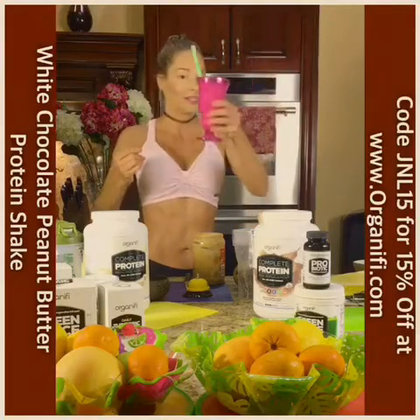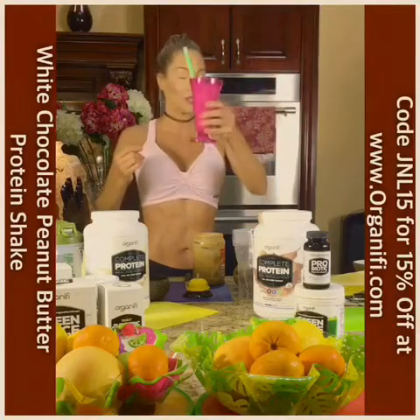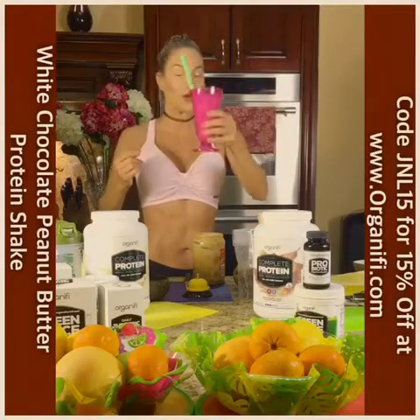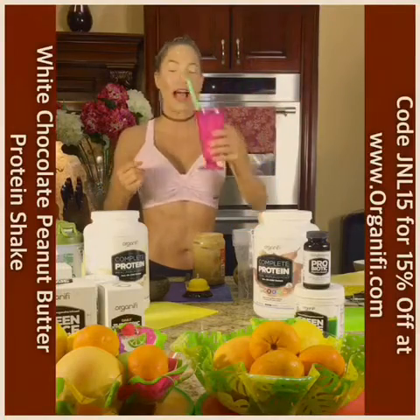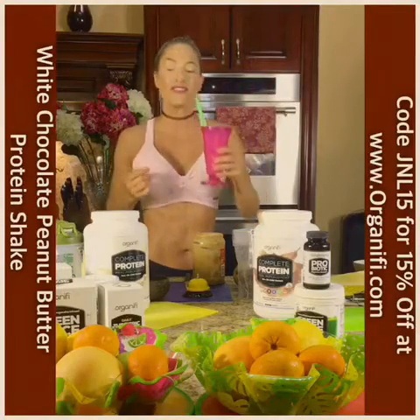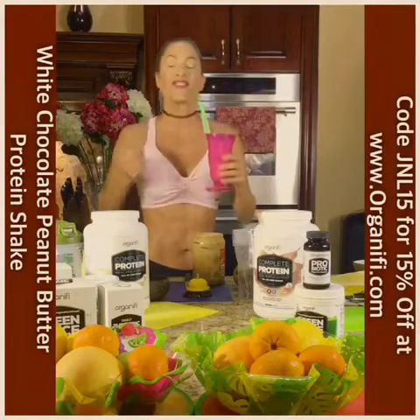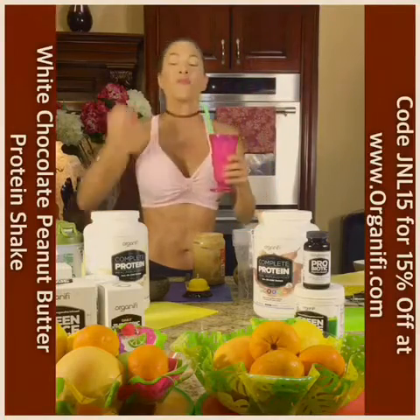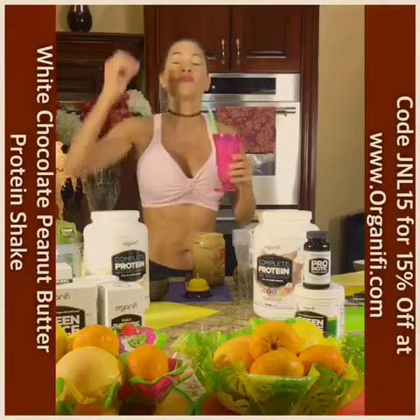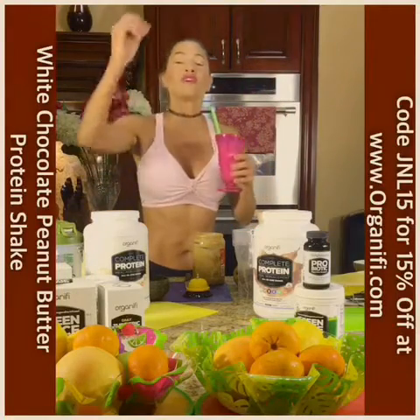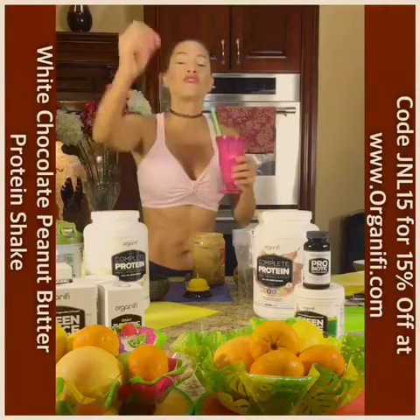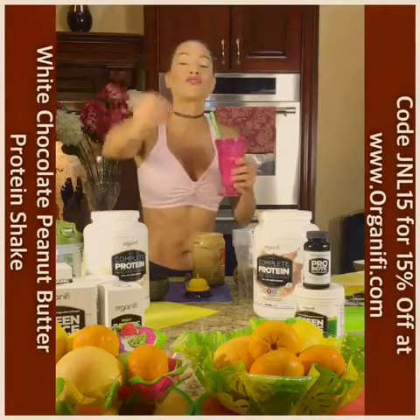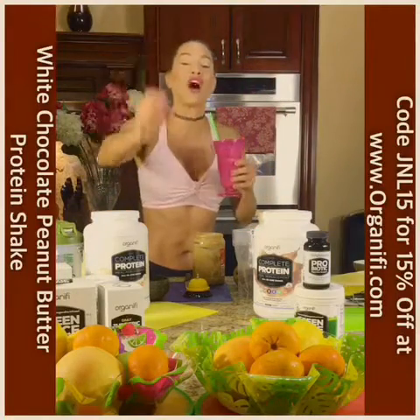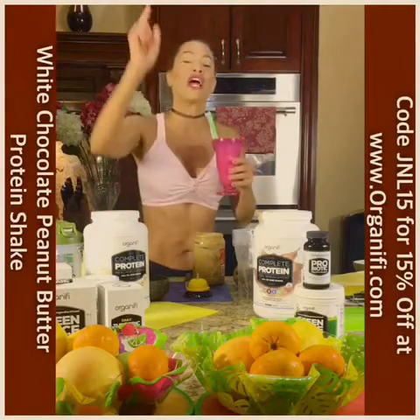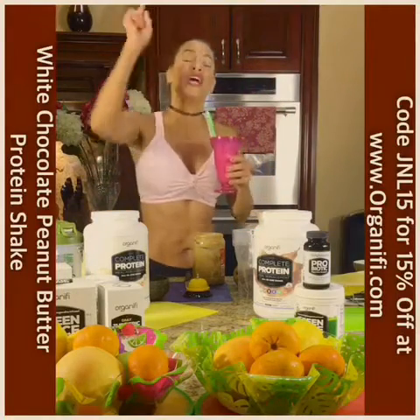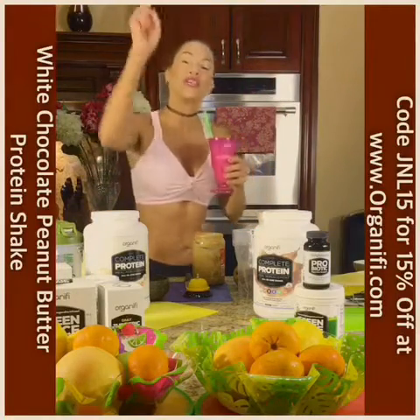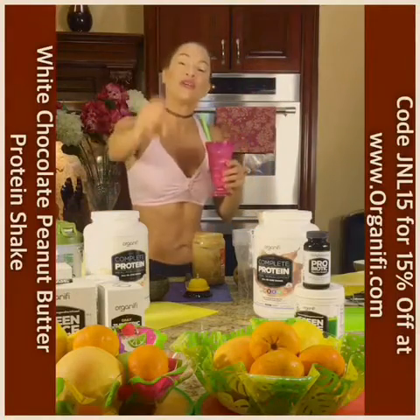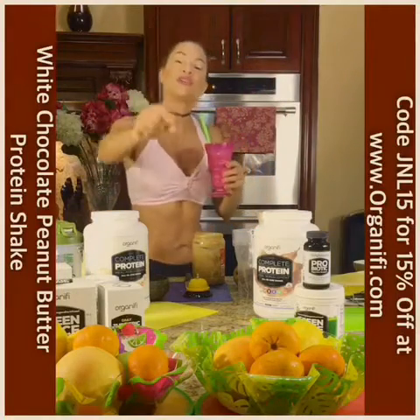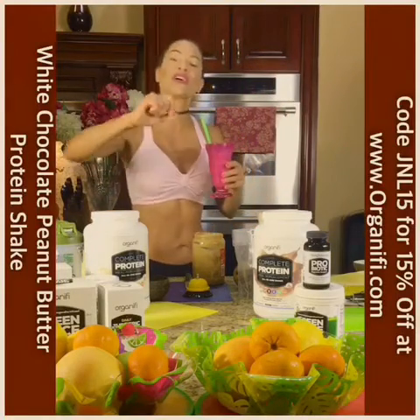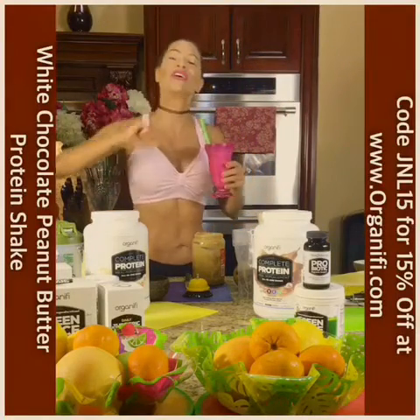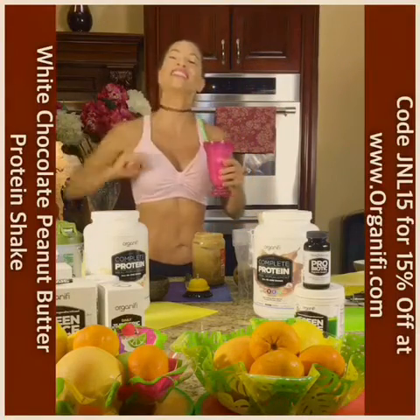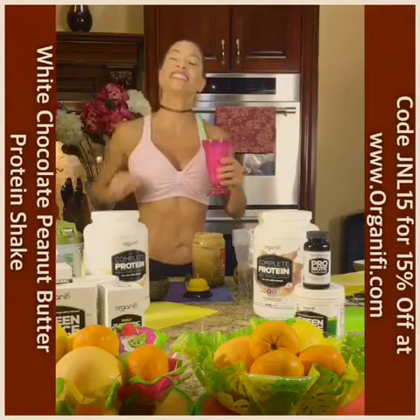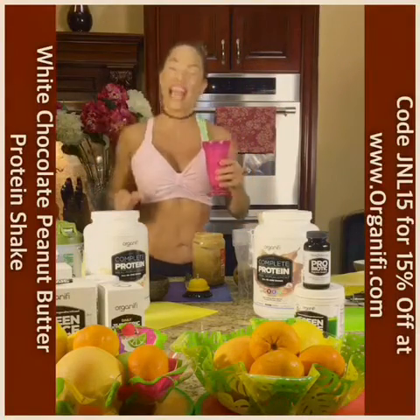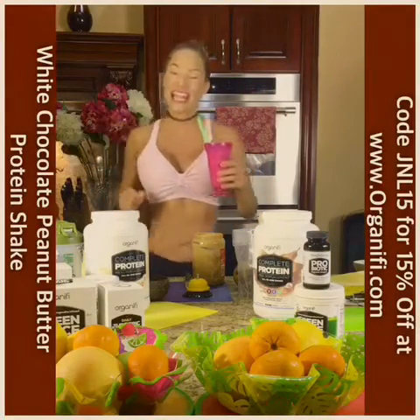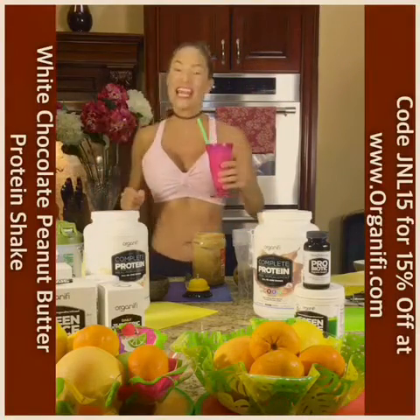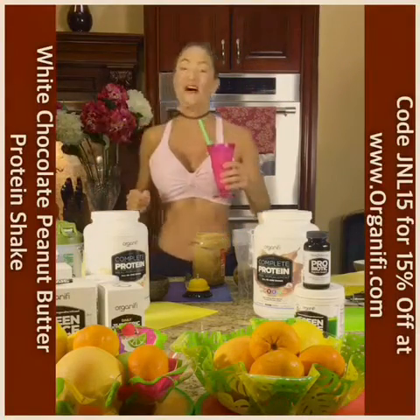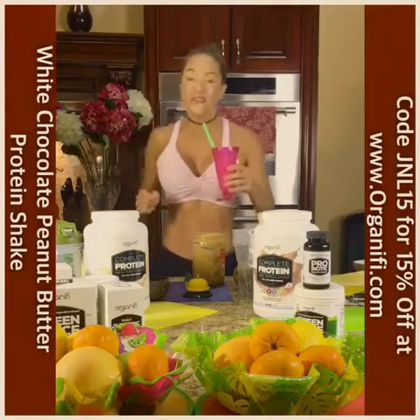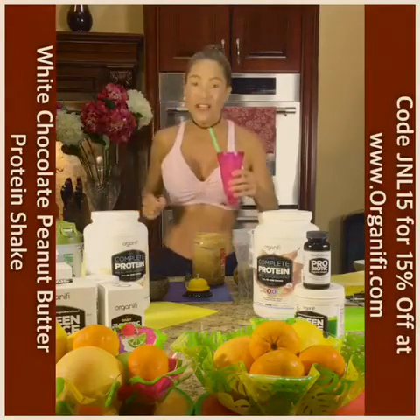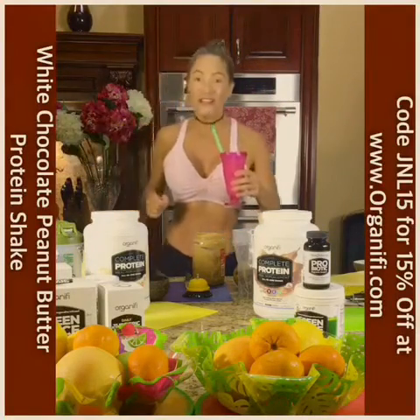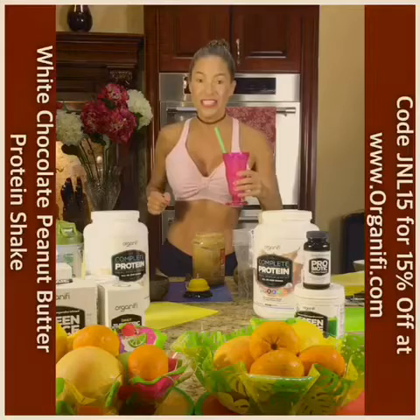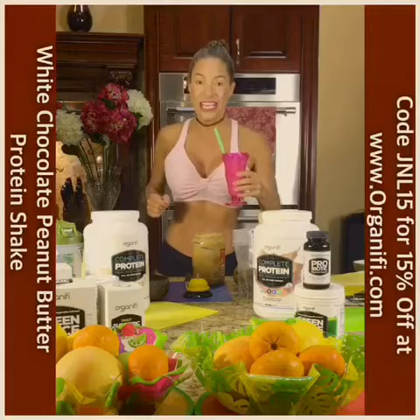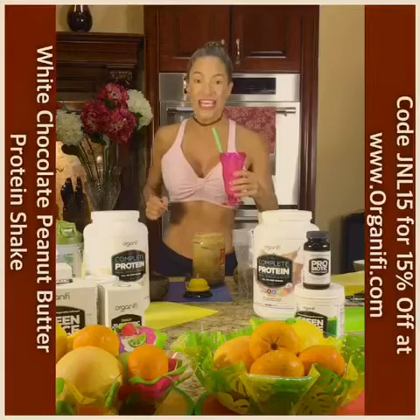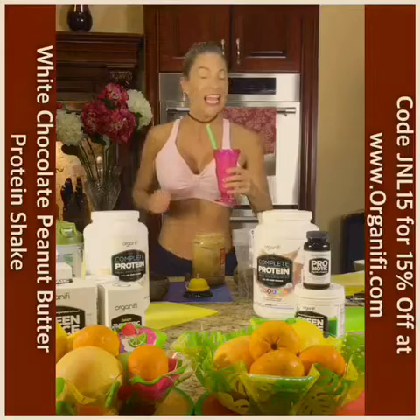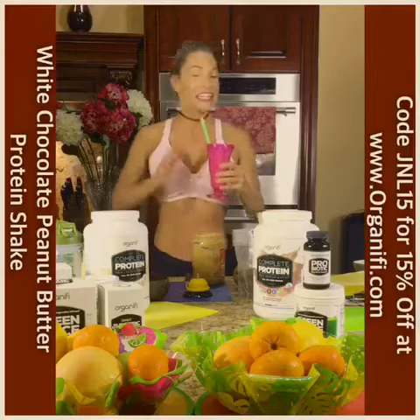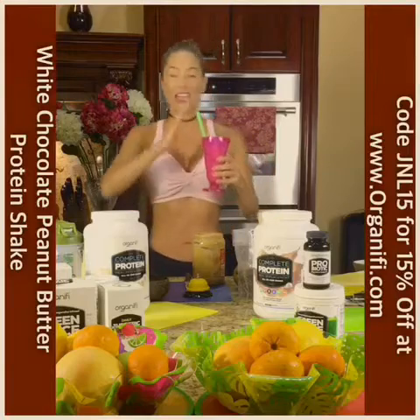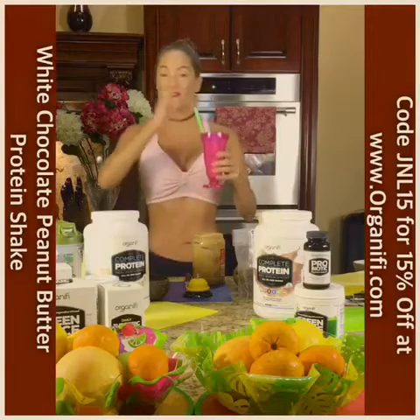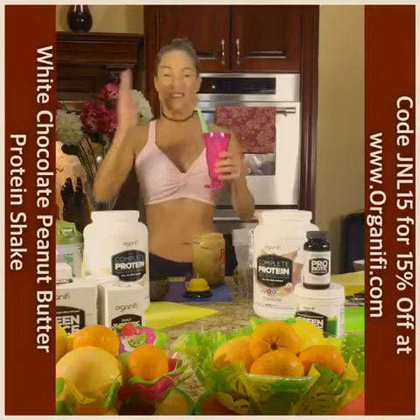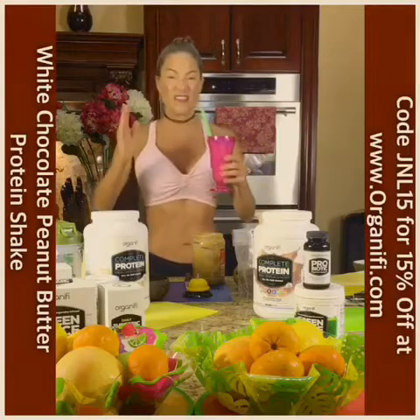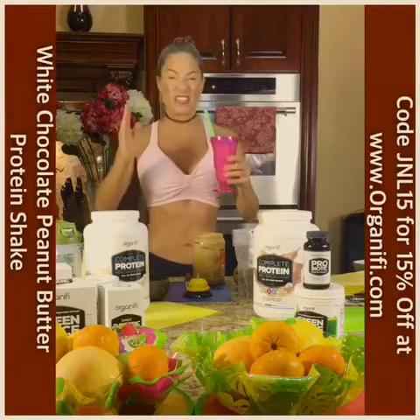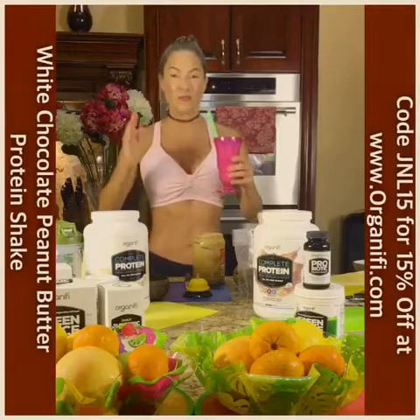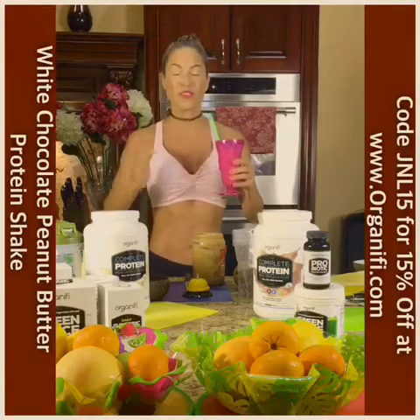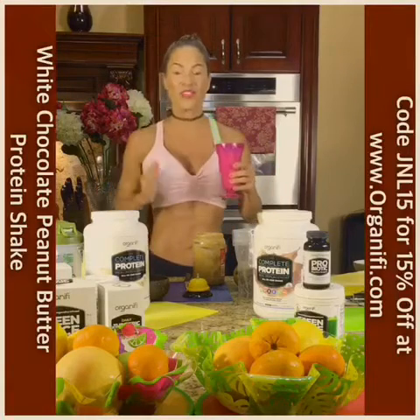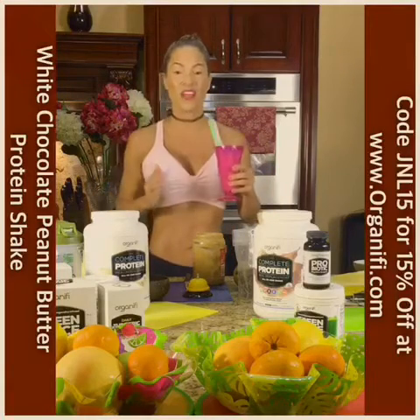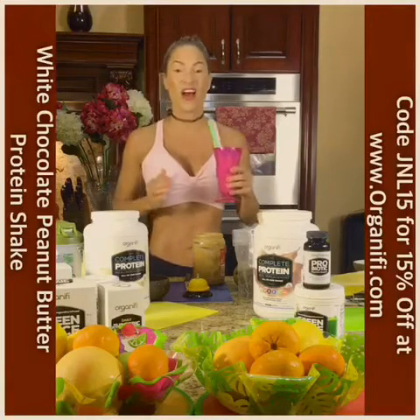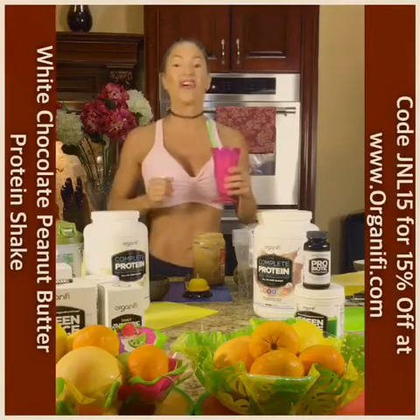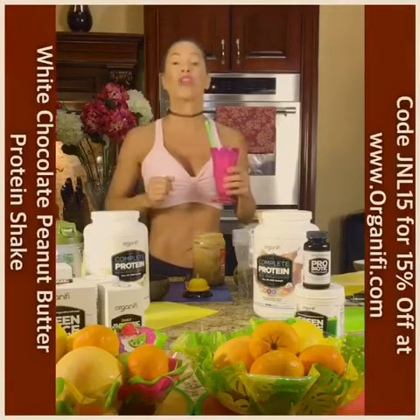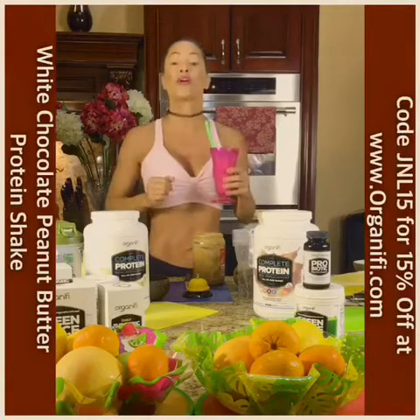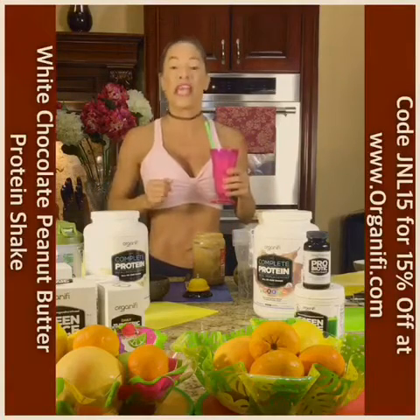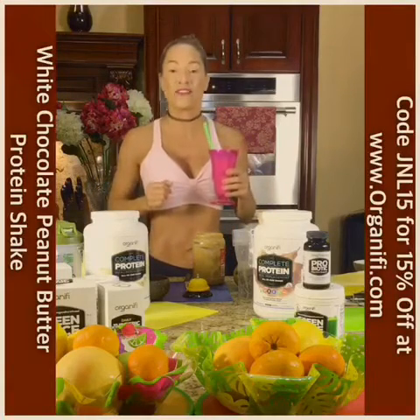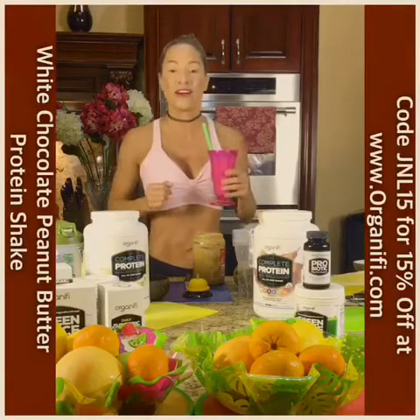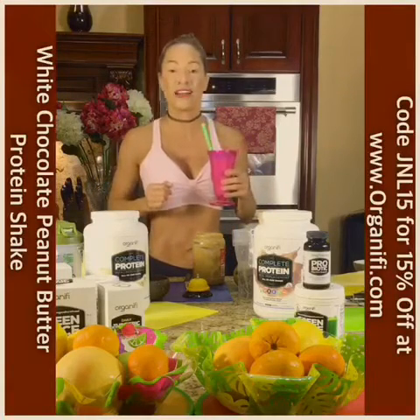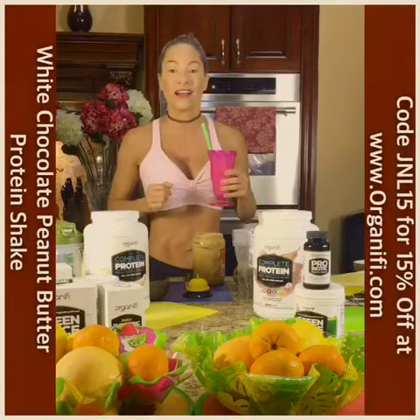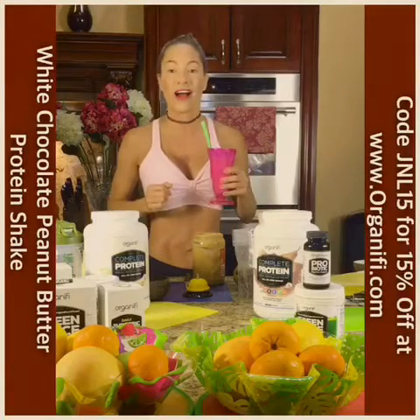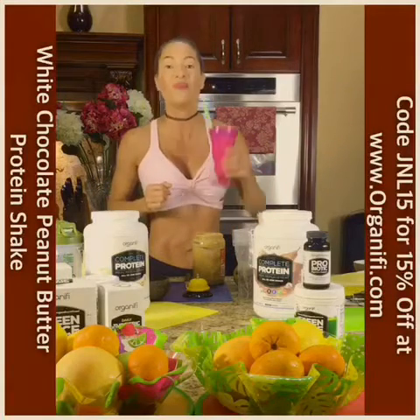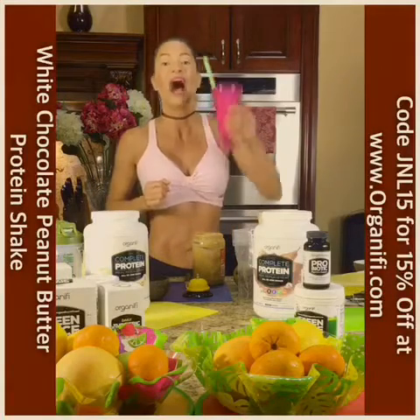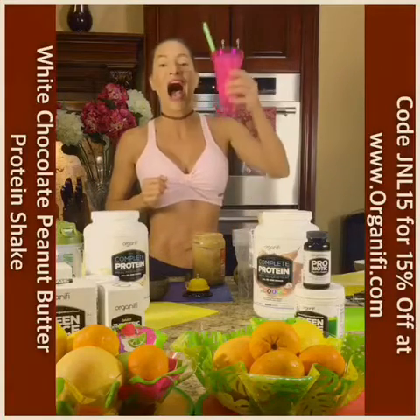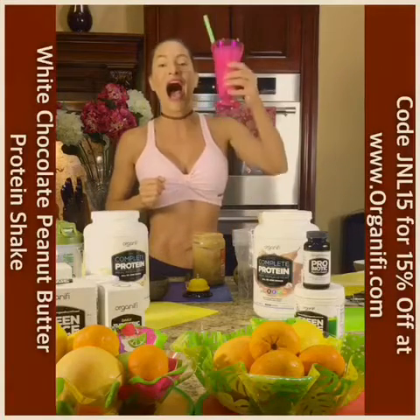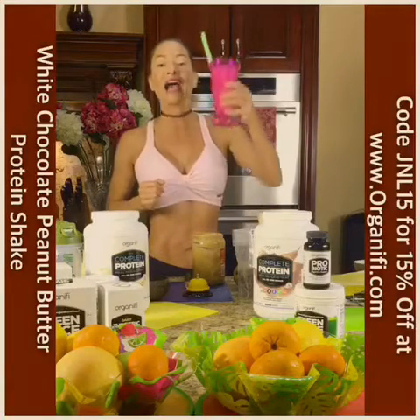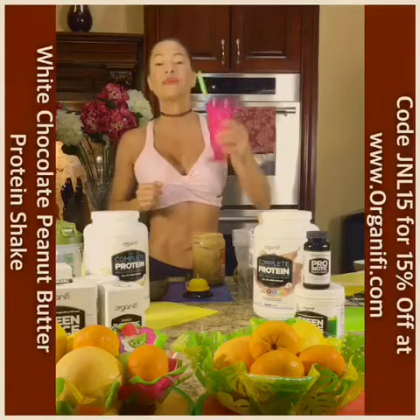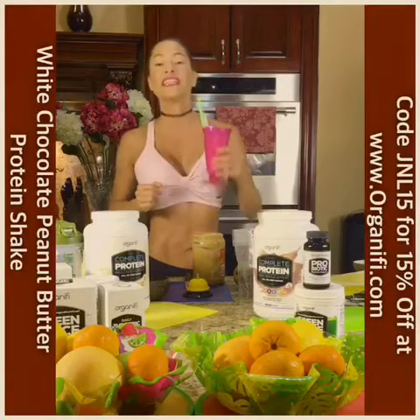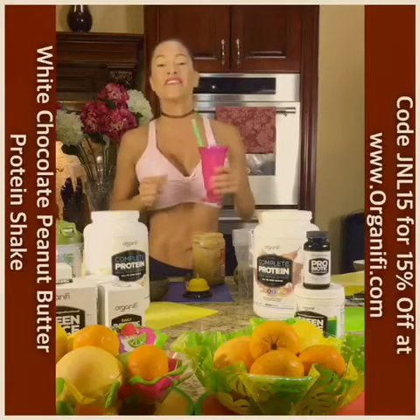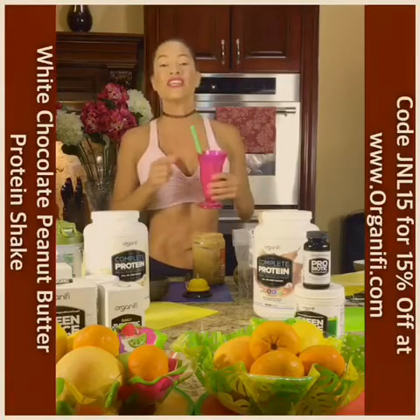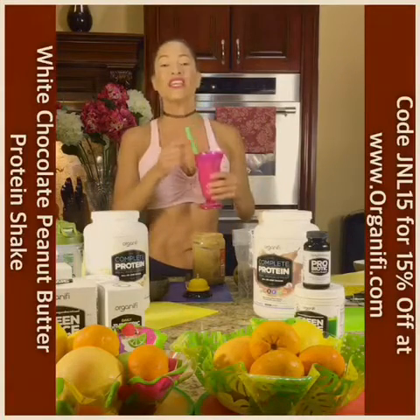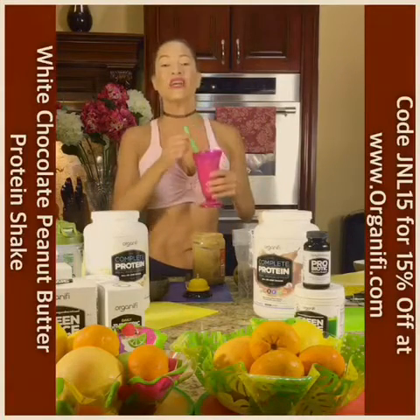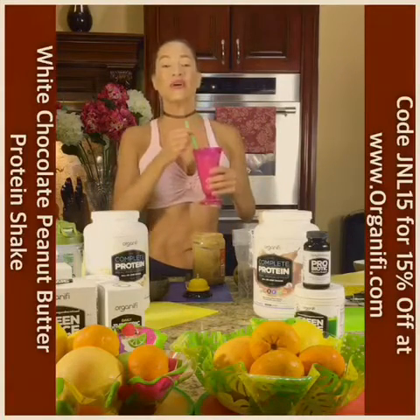So guys, gift yourself strong. Use code JNL15 to get 15% off at Organifi.com. I believe in you.